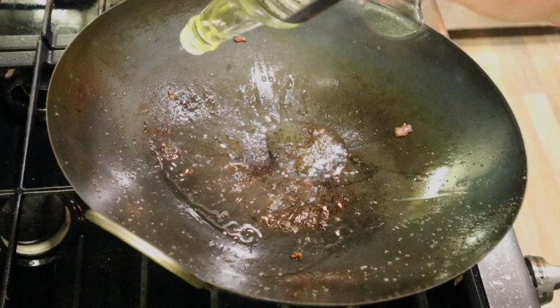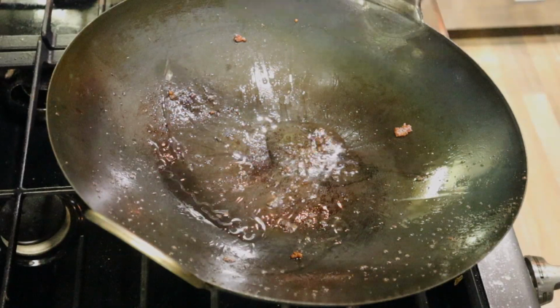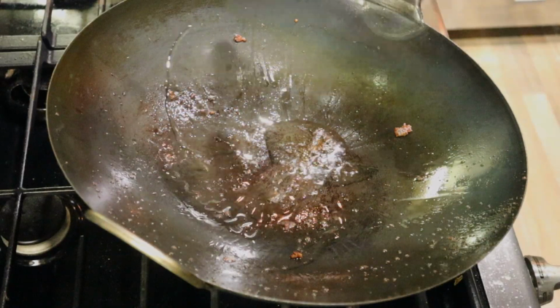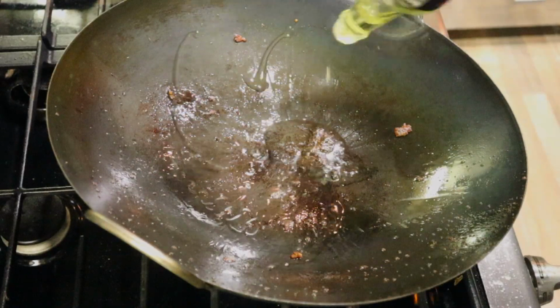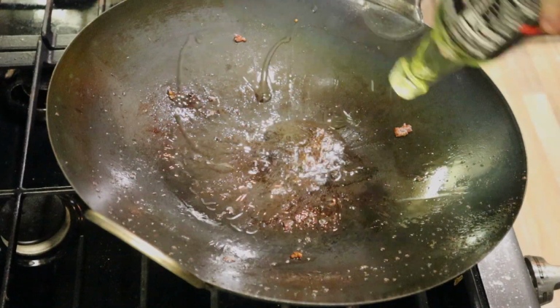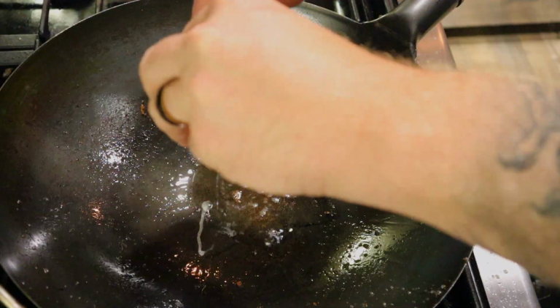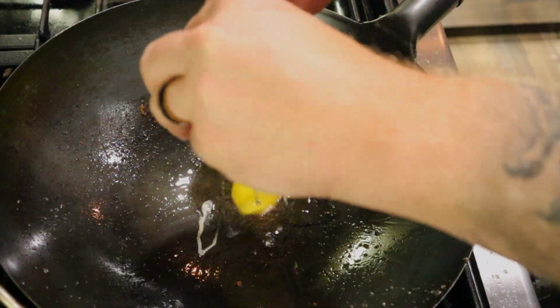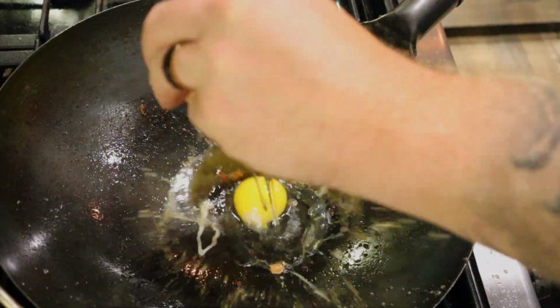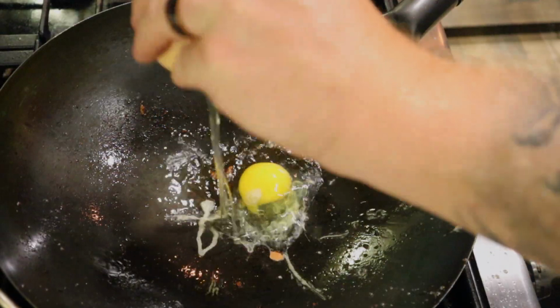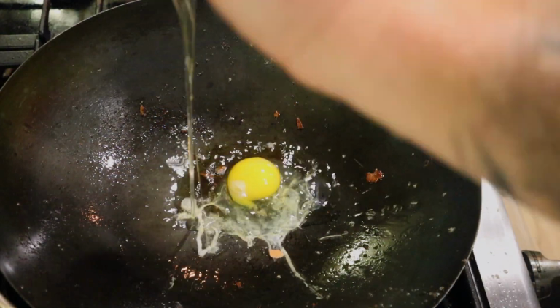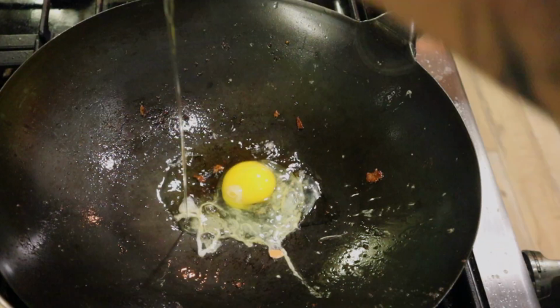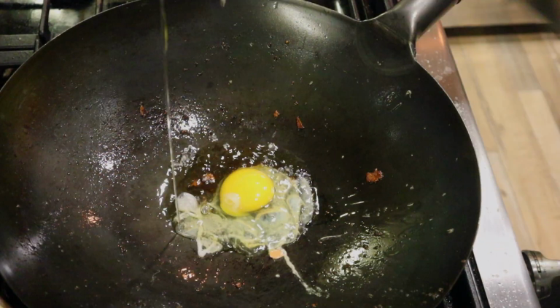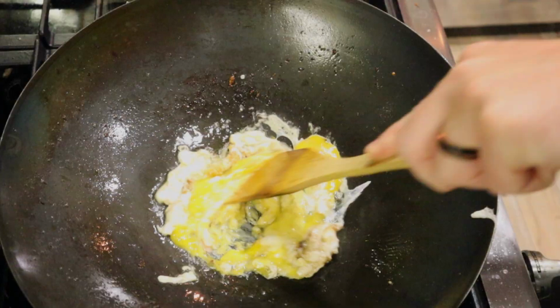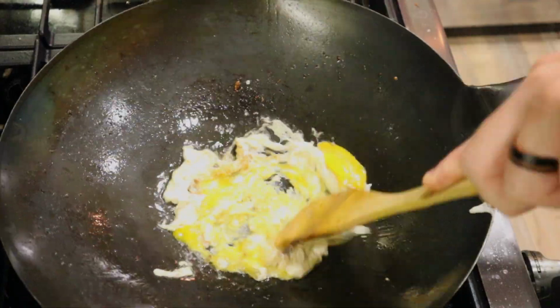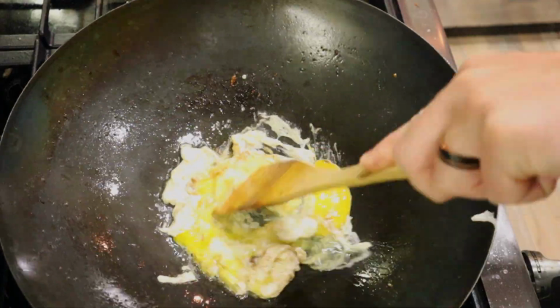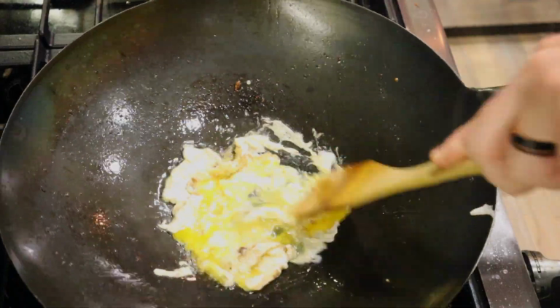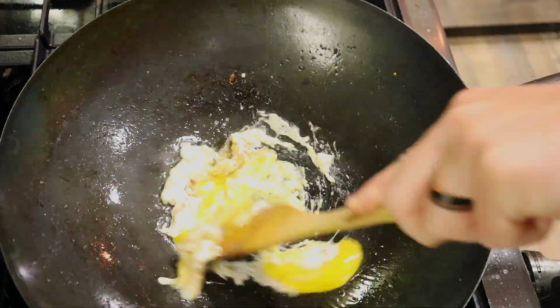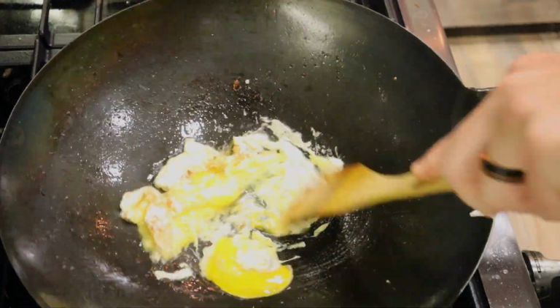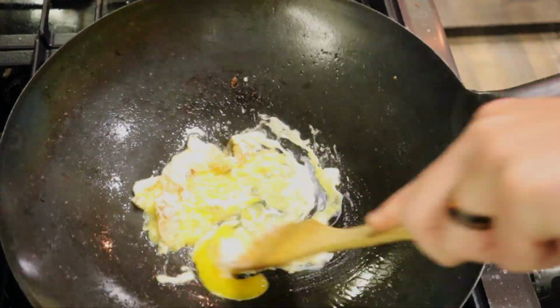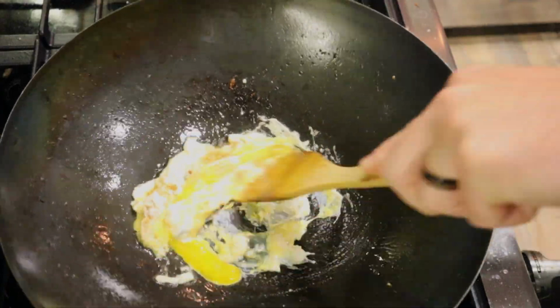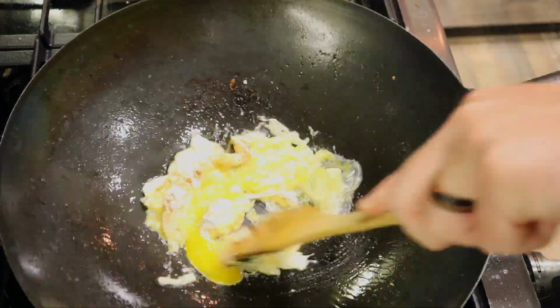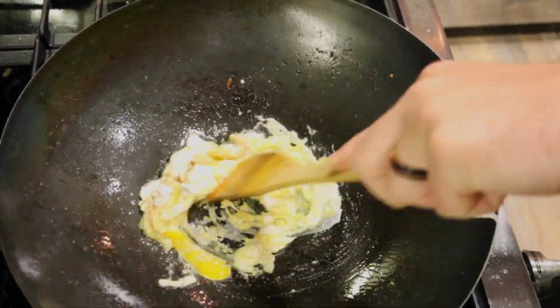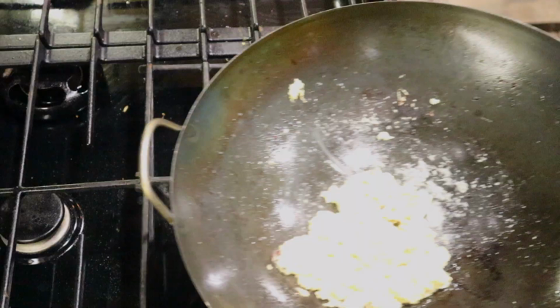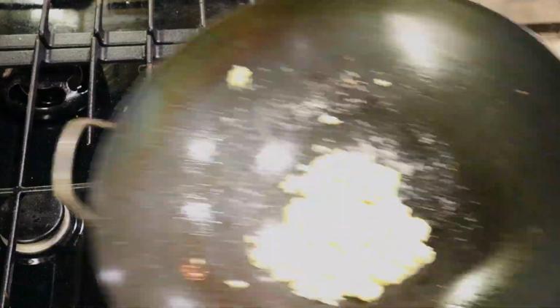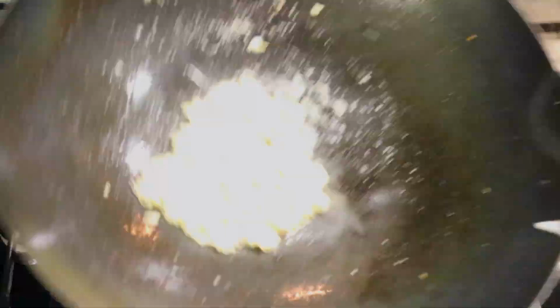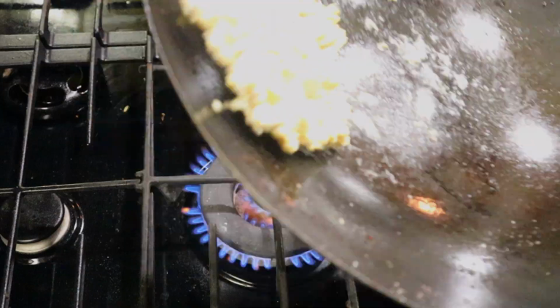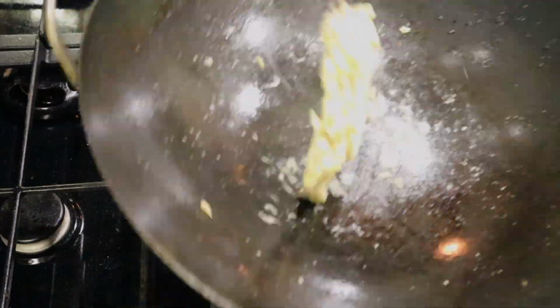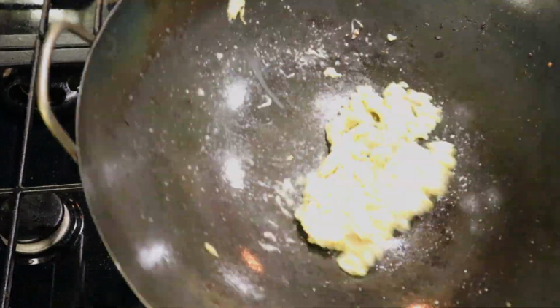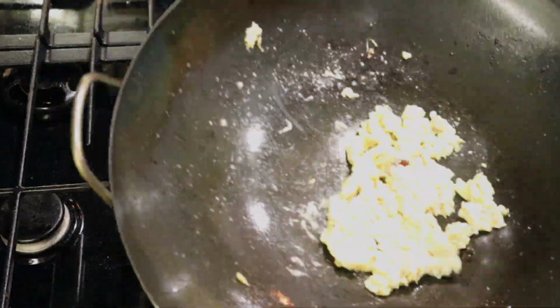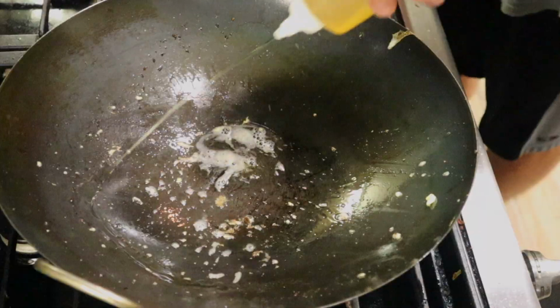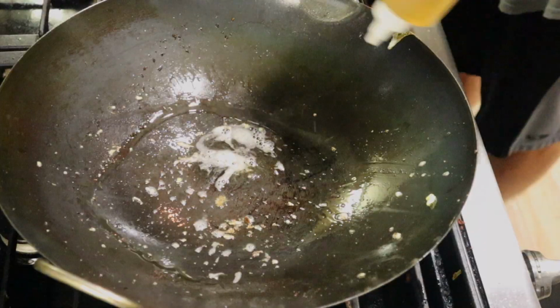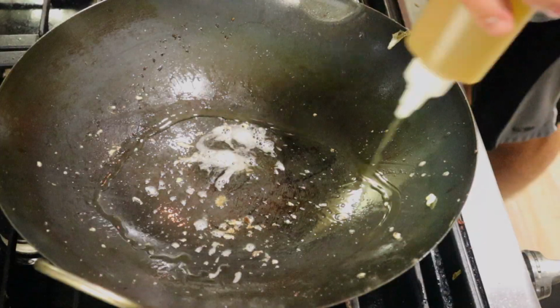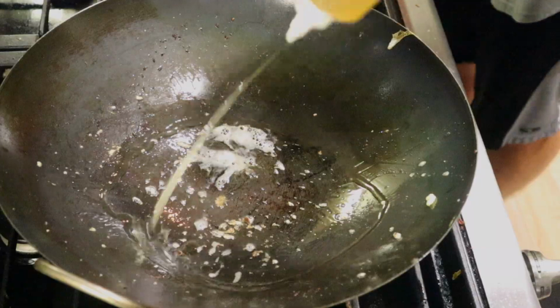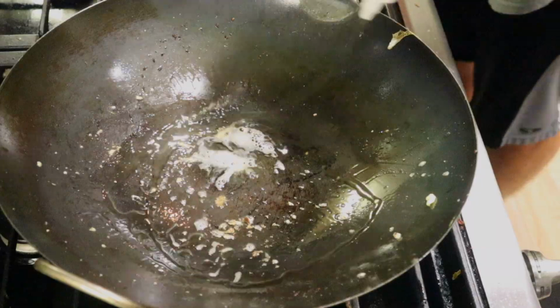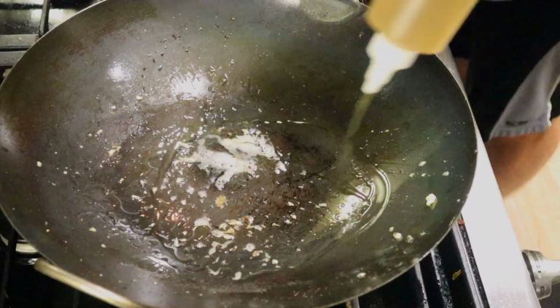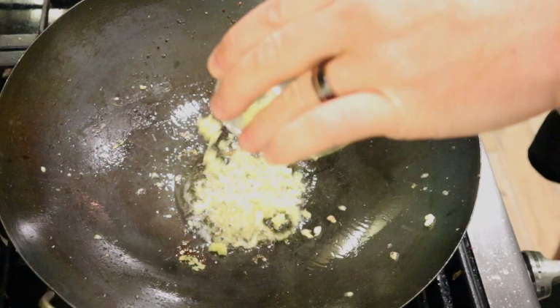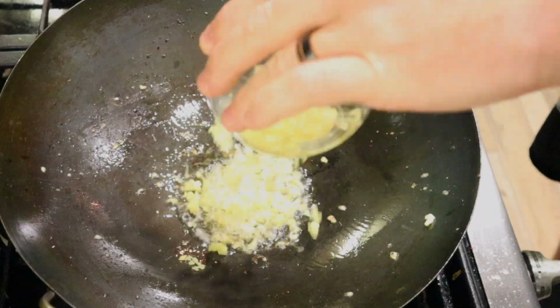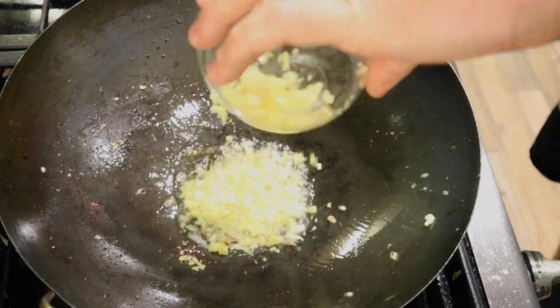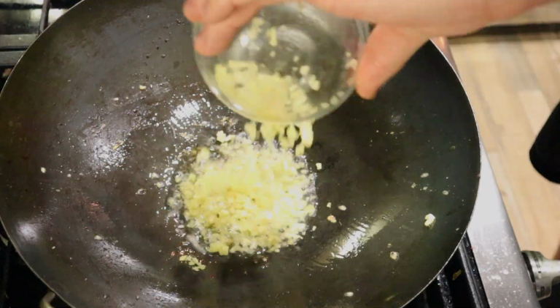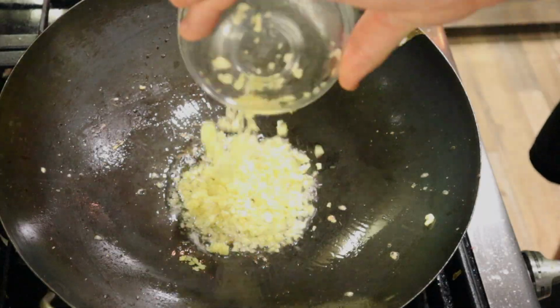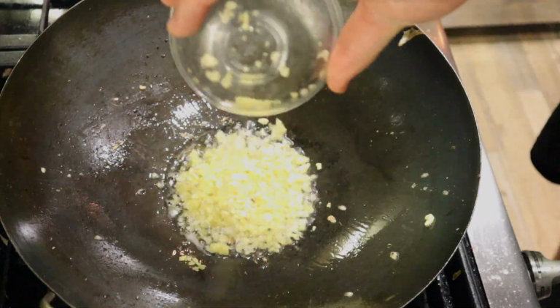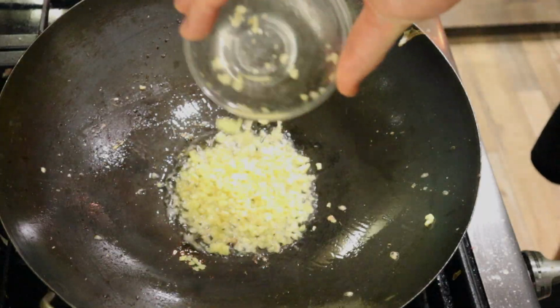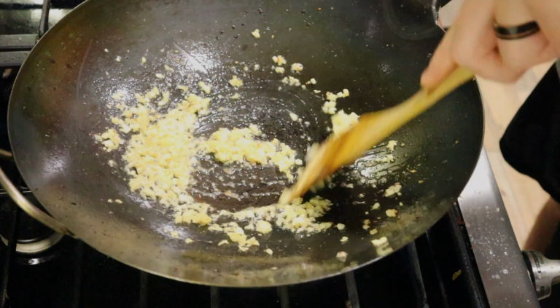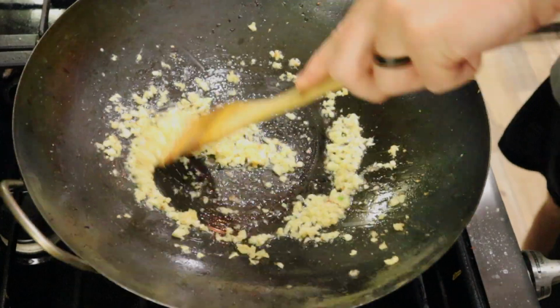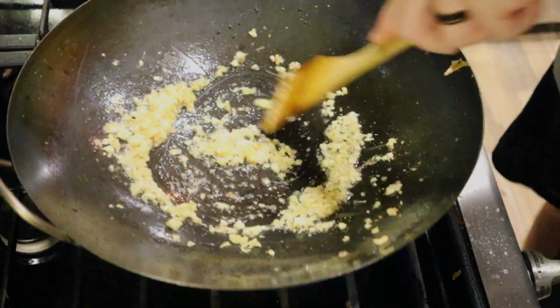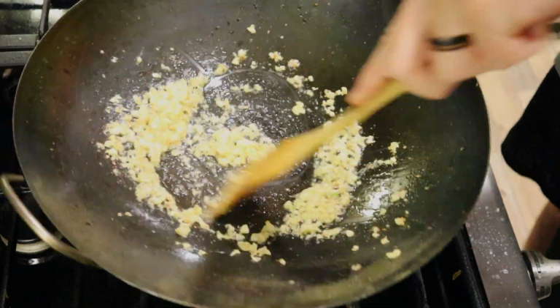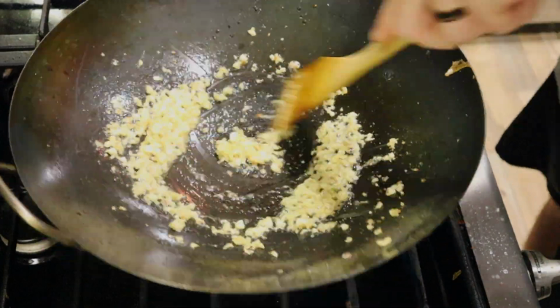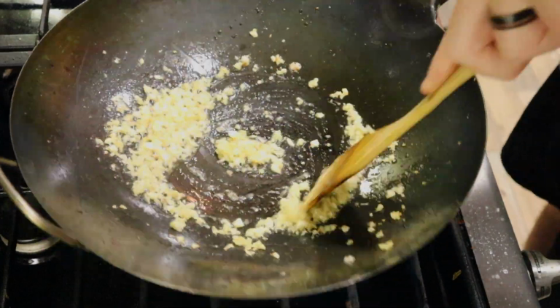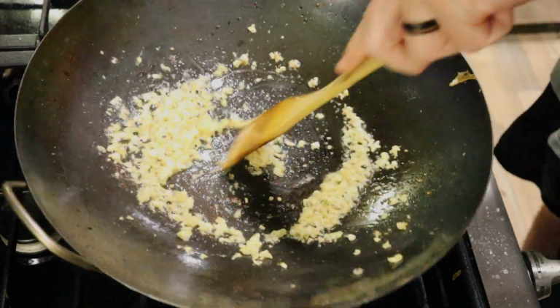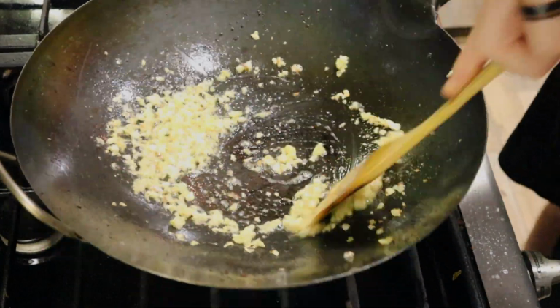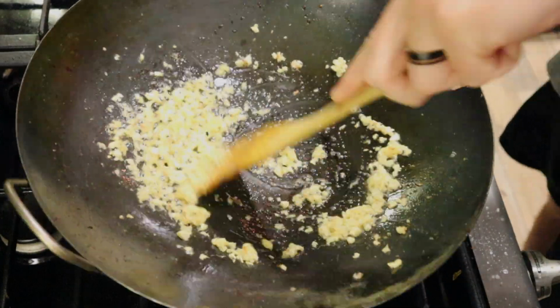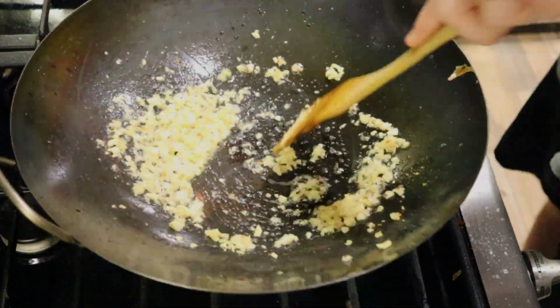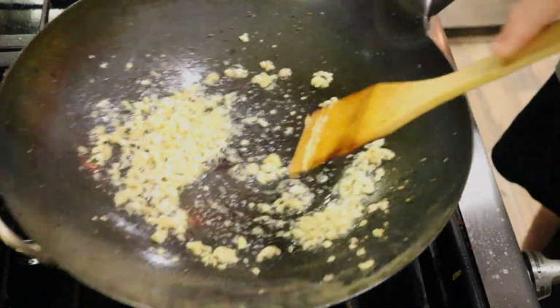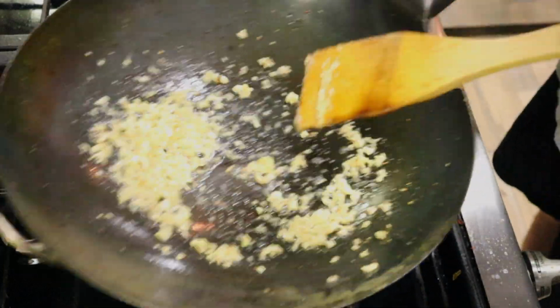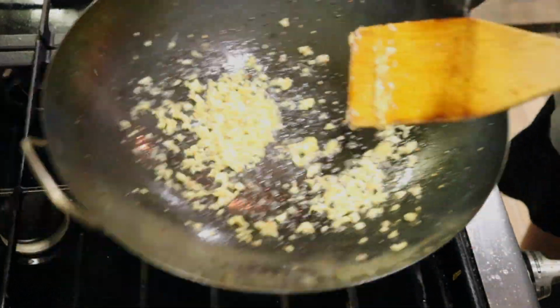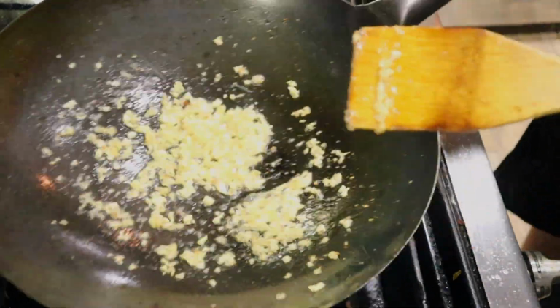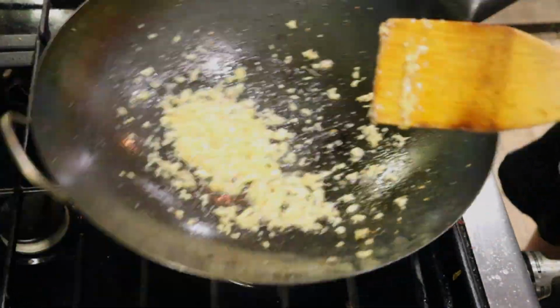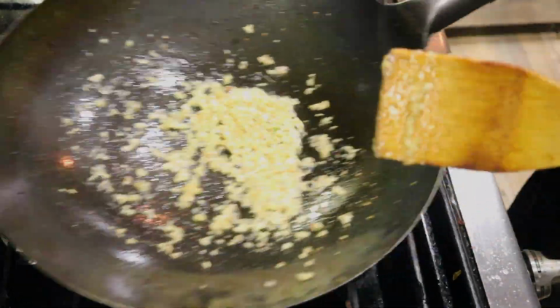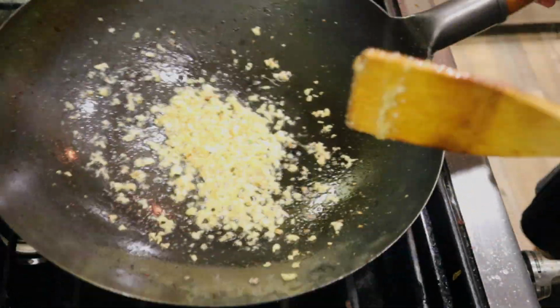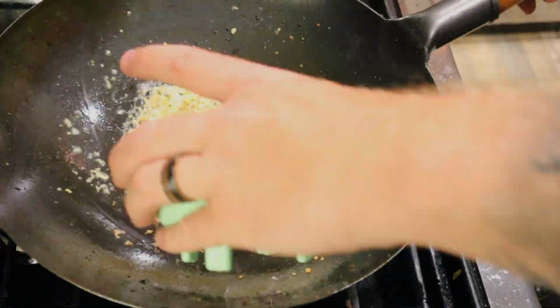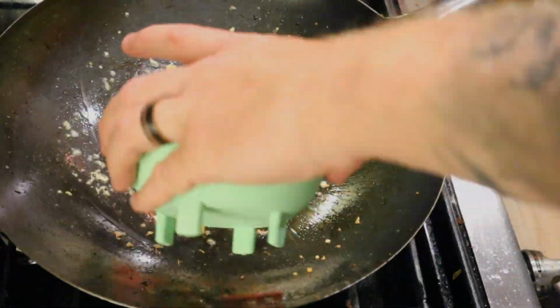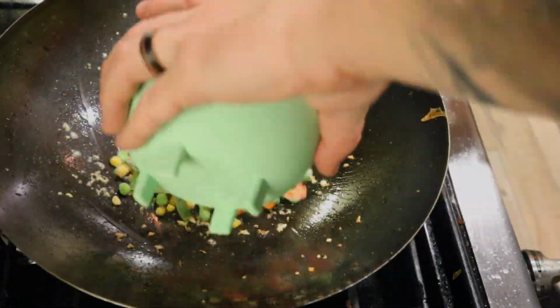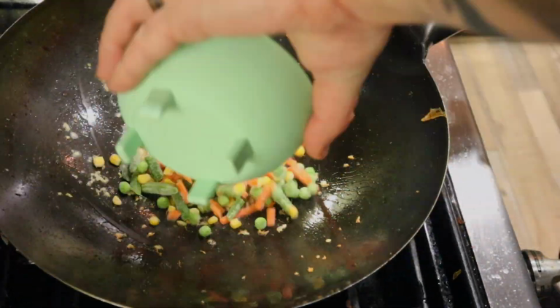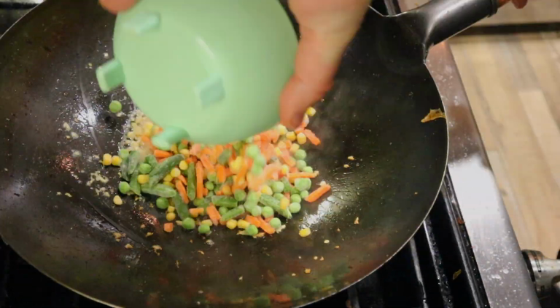Get some more oil in there. Cook your egg until it is scrambled and done. More oil, ginger and garlic in until it's fragrant.